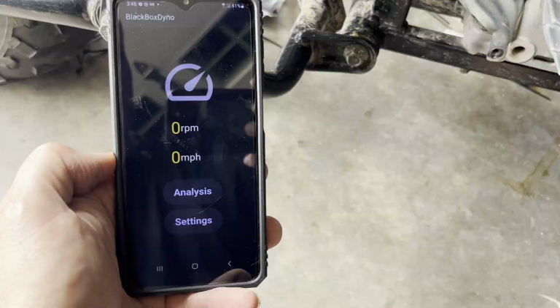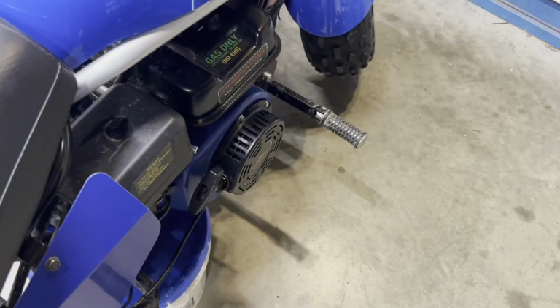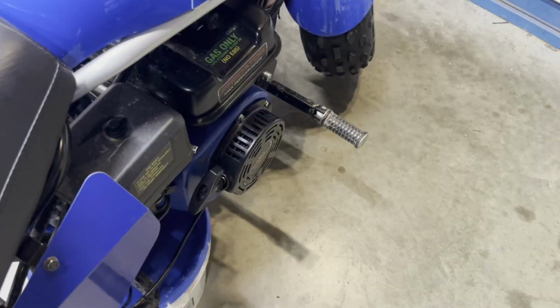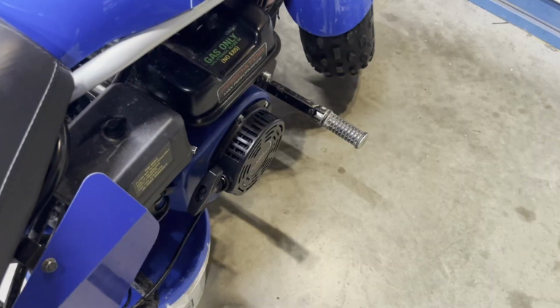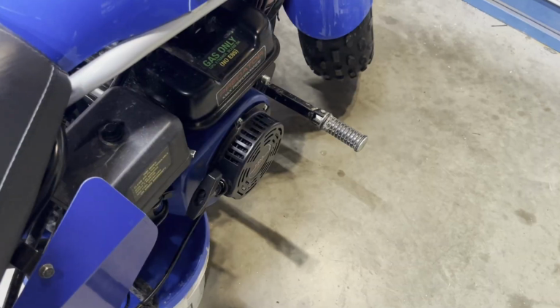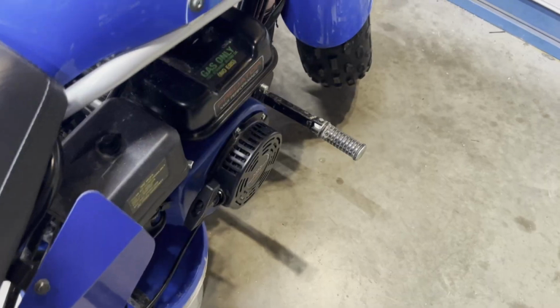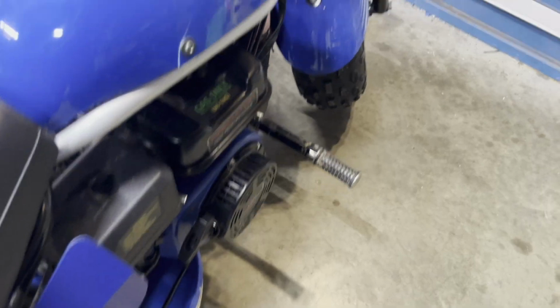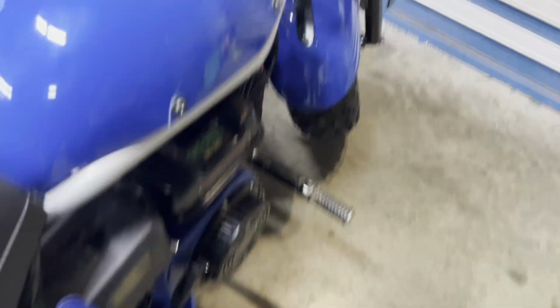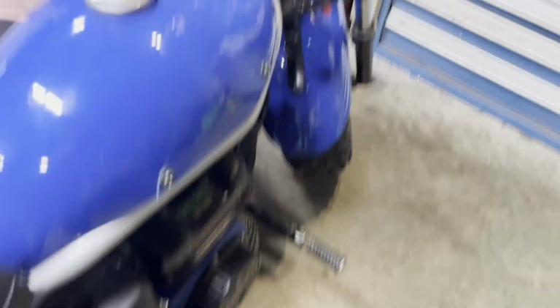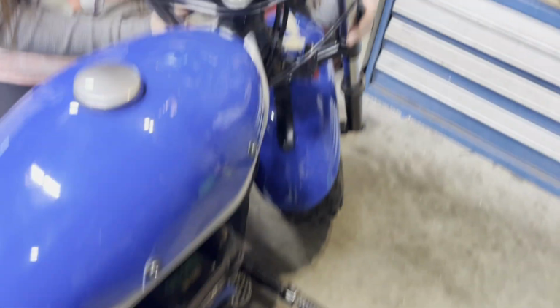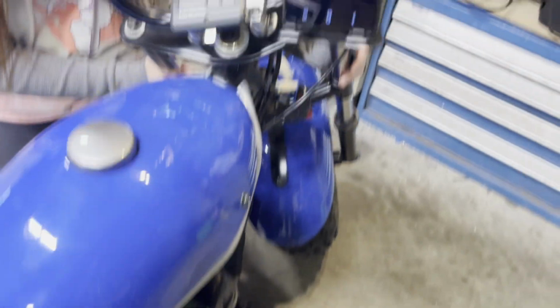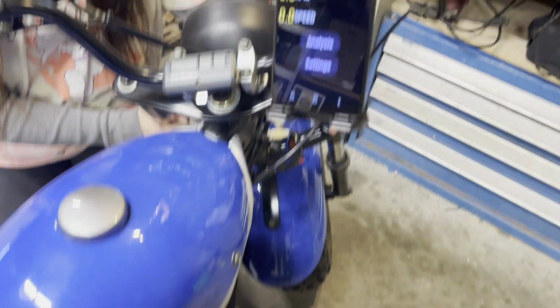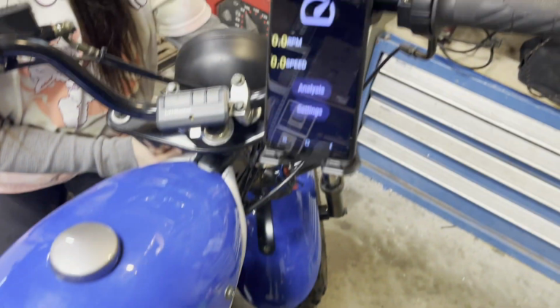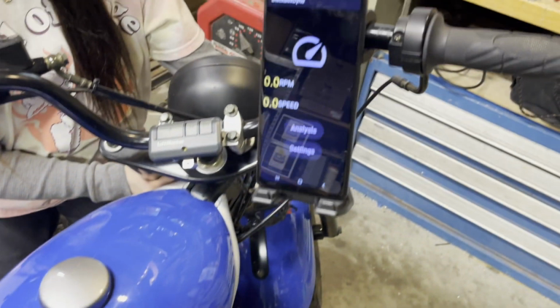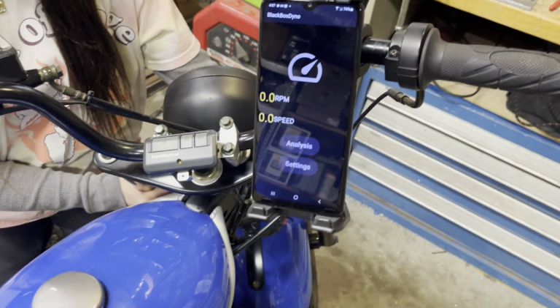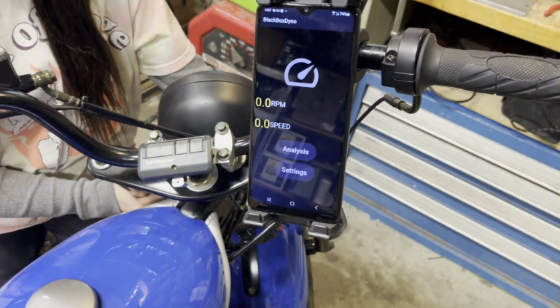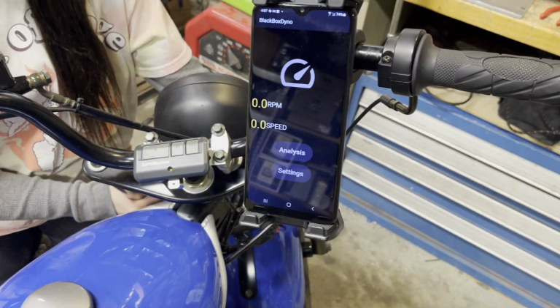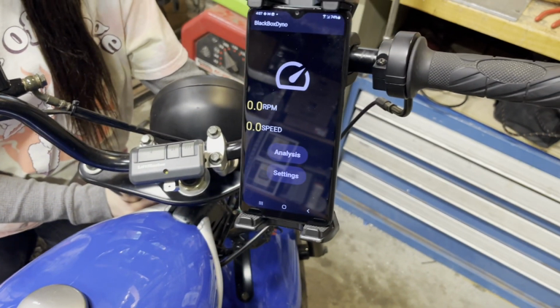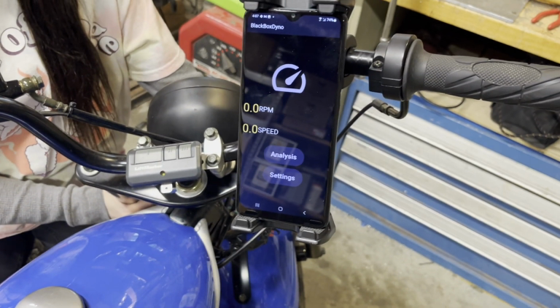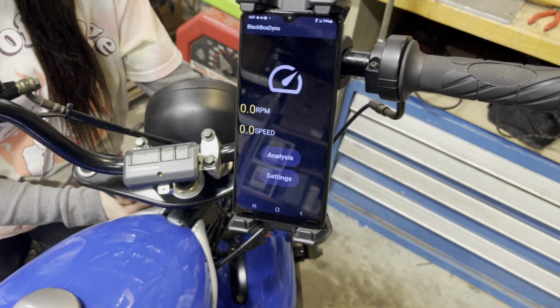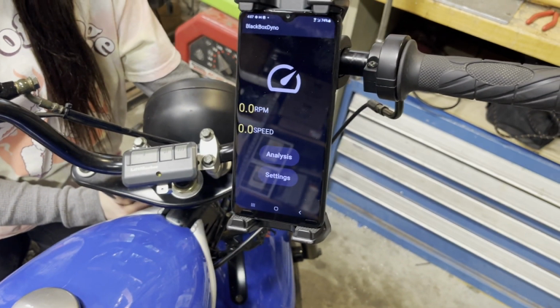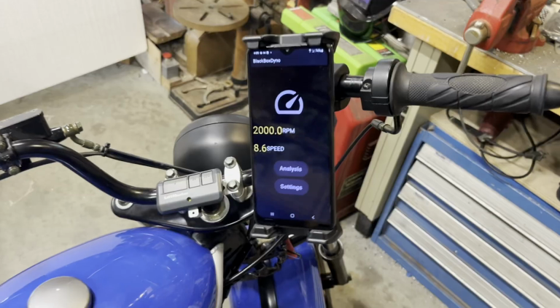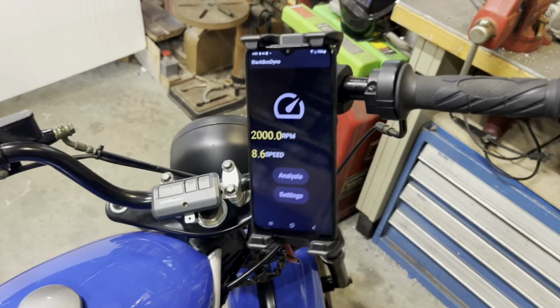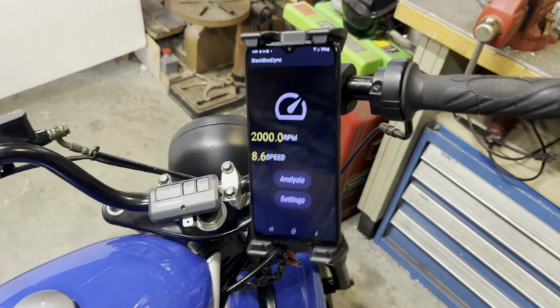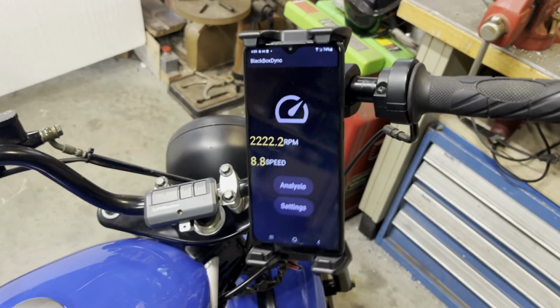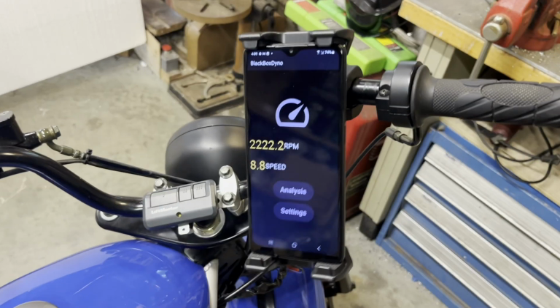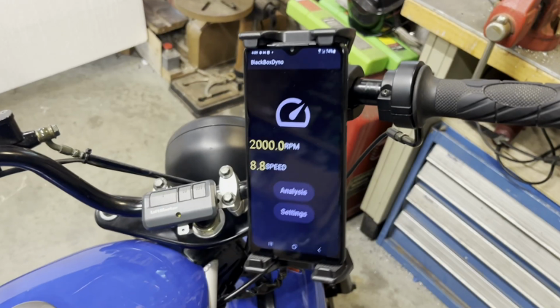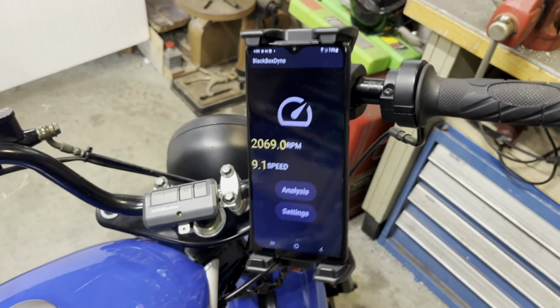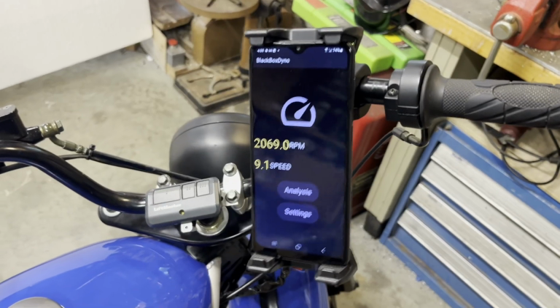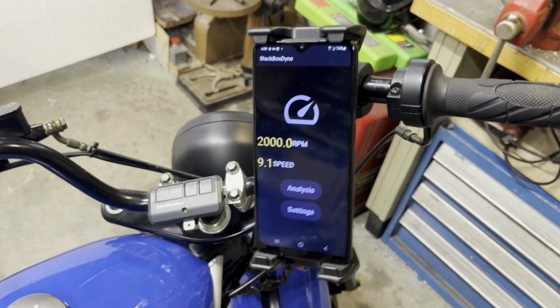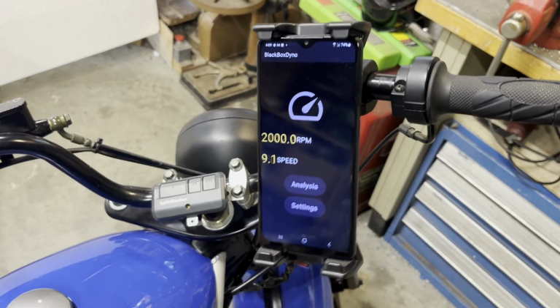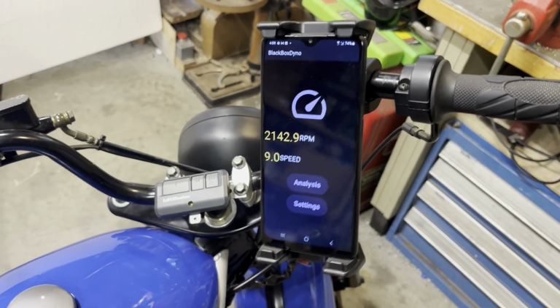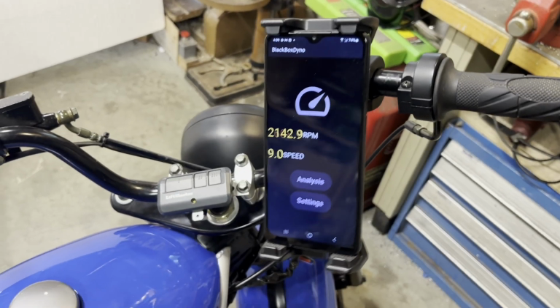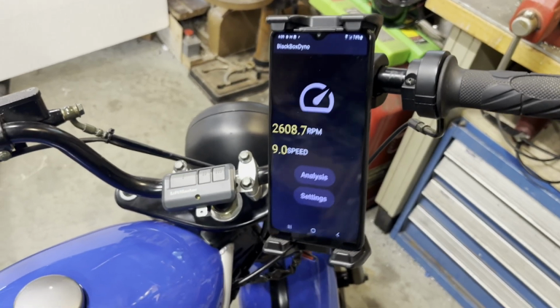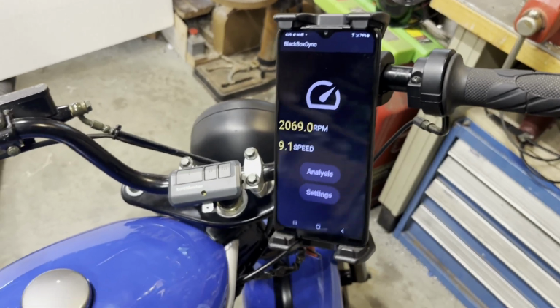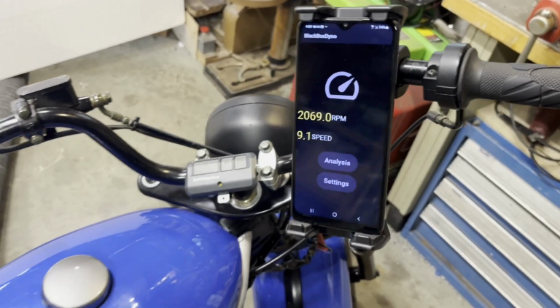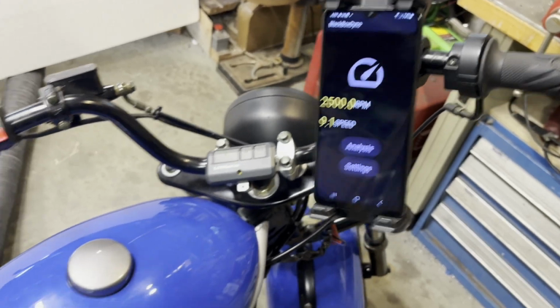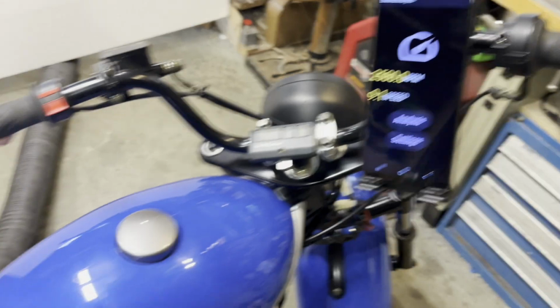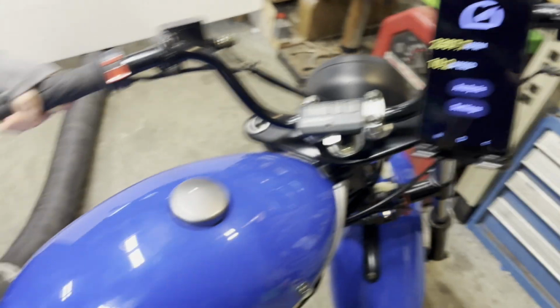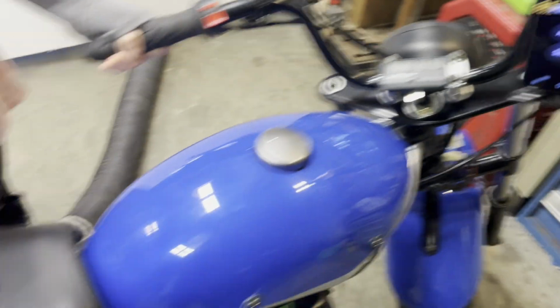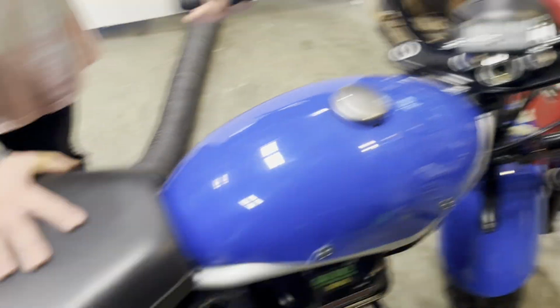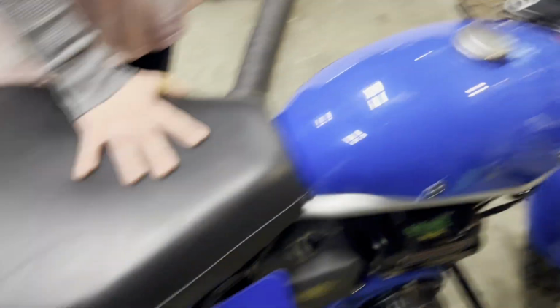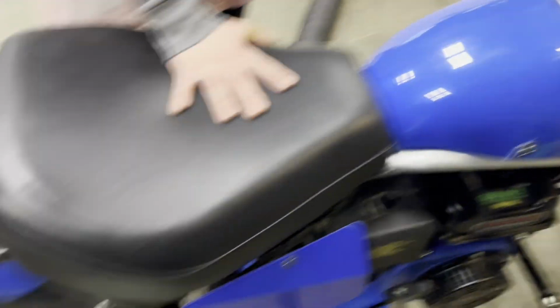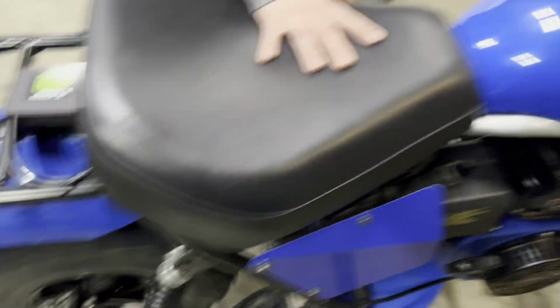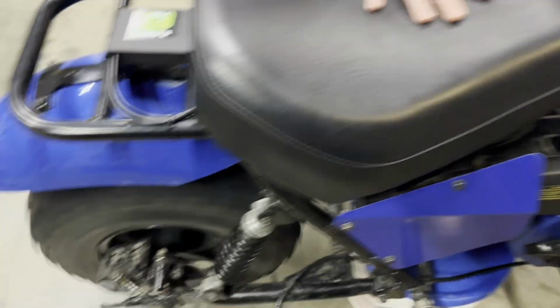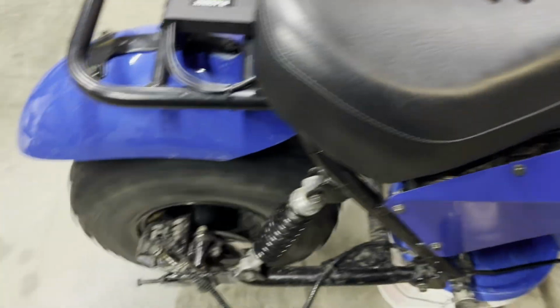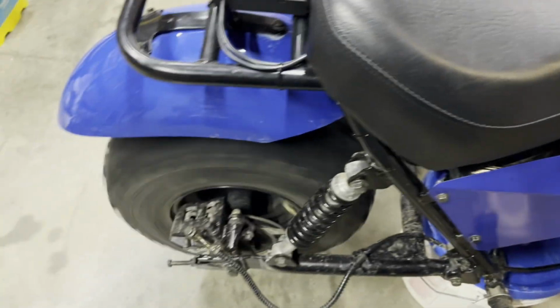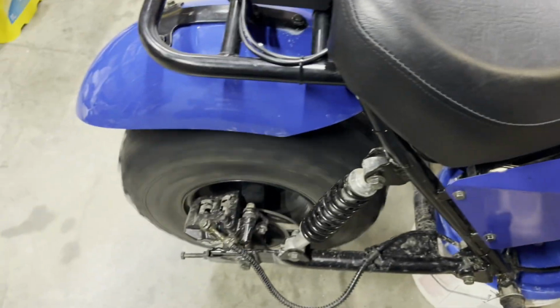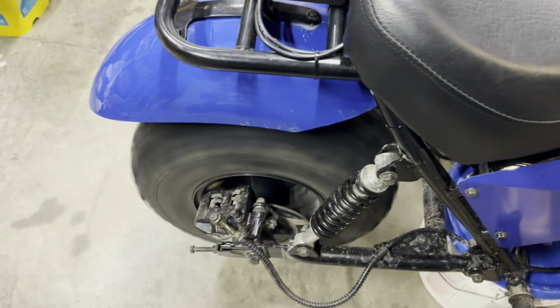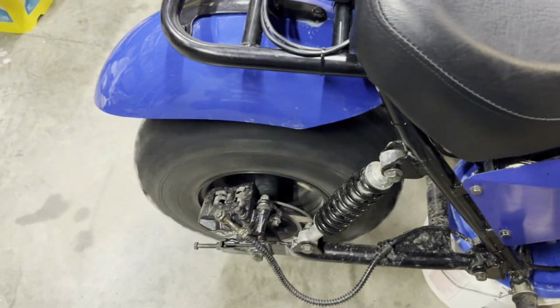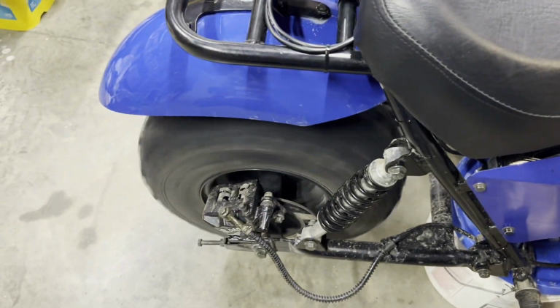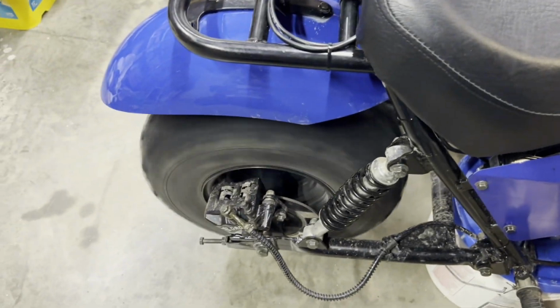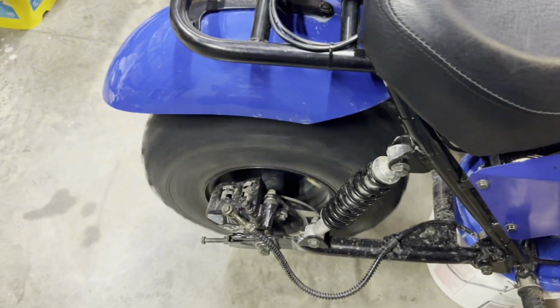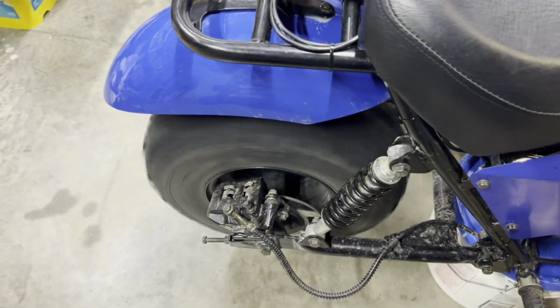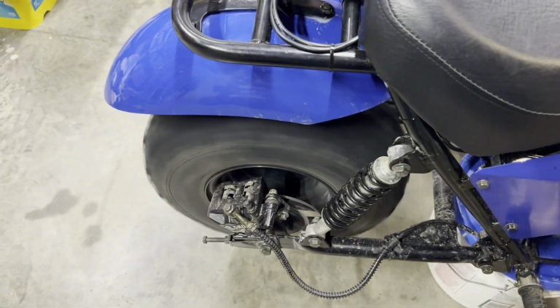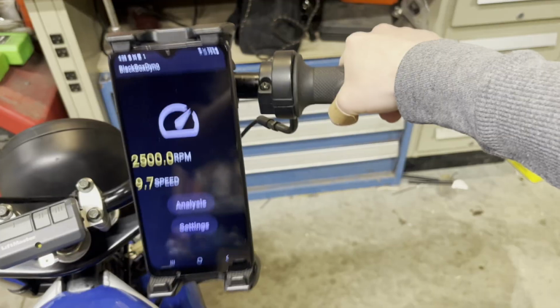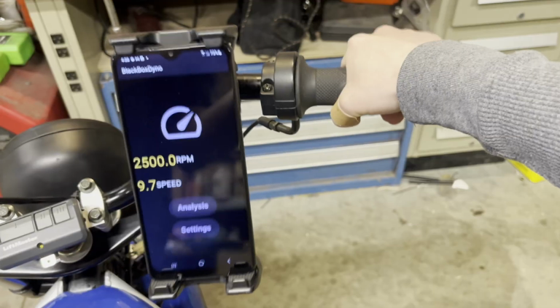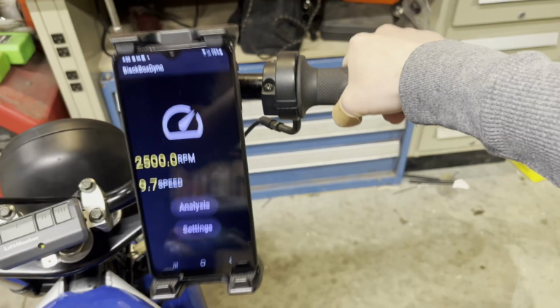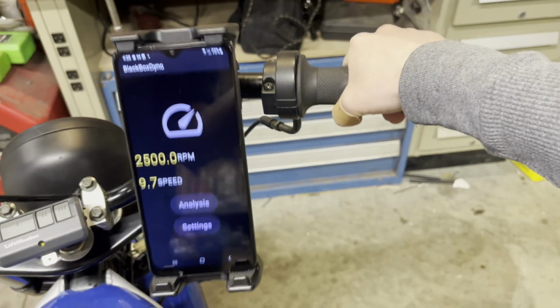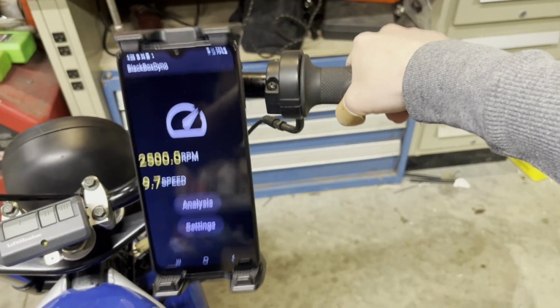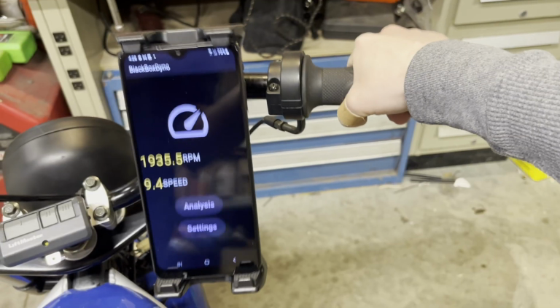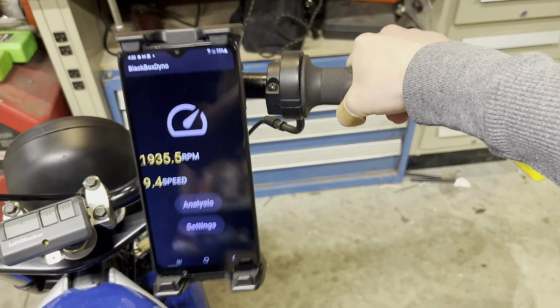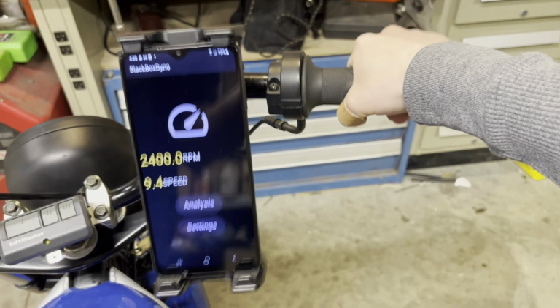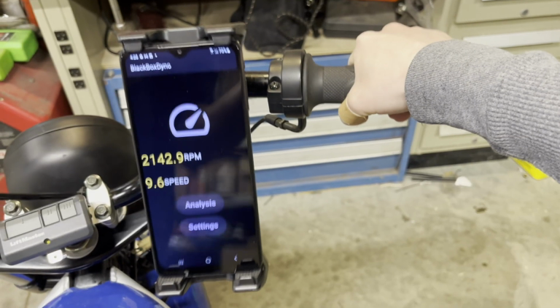We'll start the bike and look at speed and RPM. We're at 2,000 RPM and 9 miles per hour because the back wheel is spinning. And now we'll ride it up.